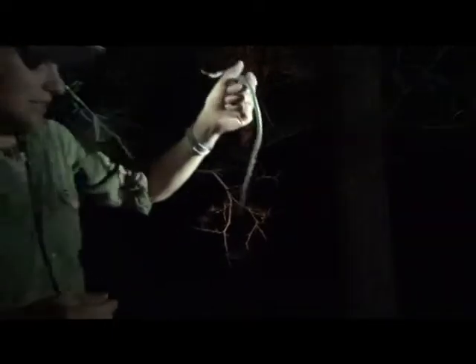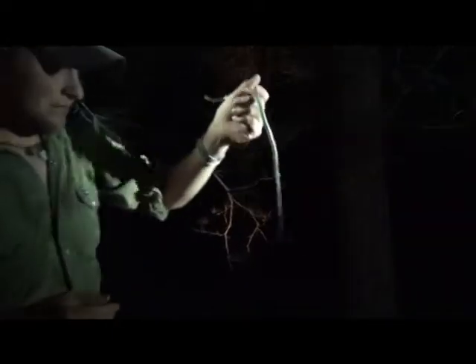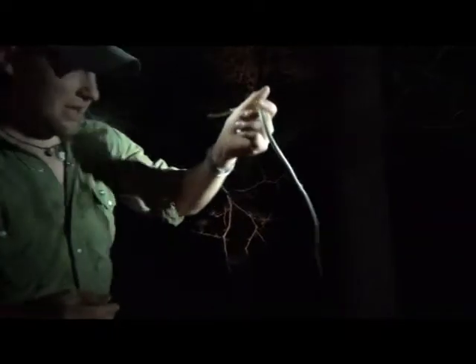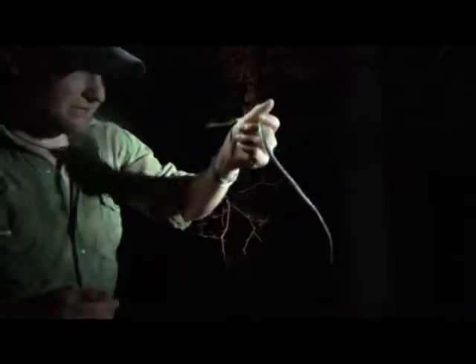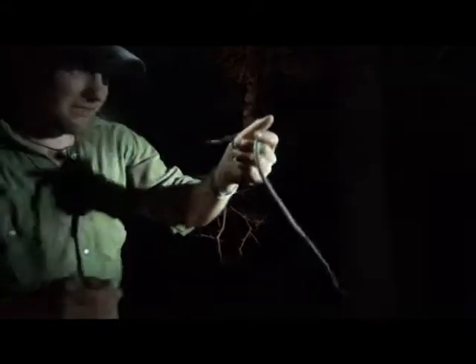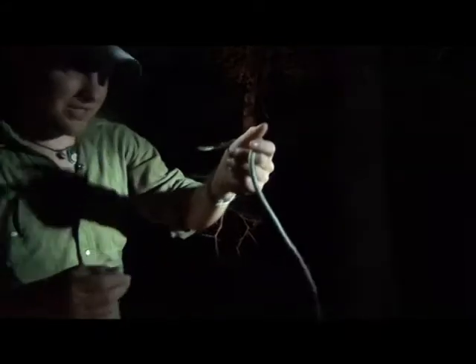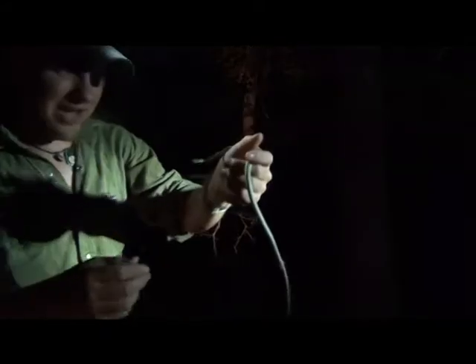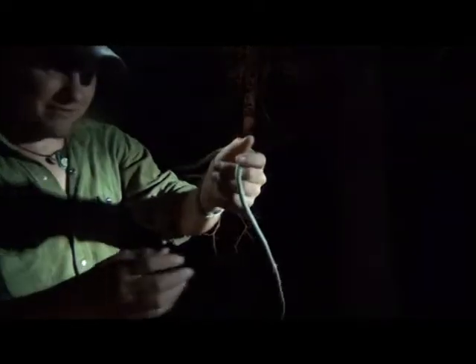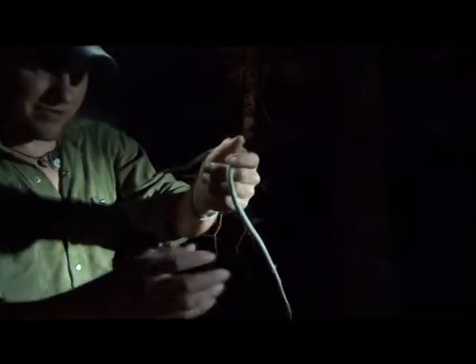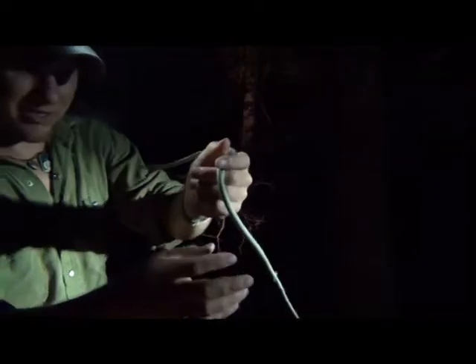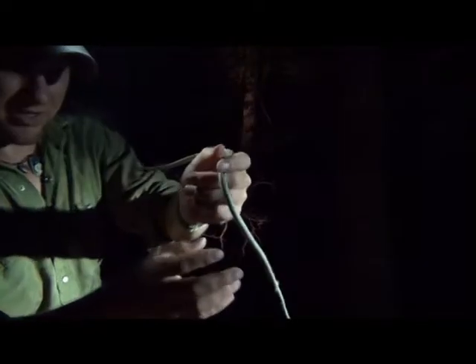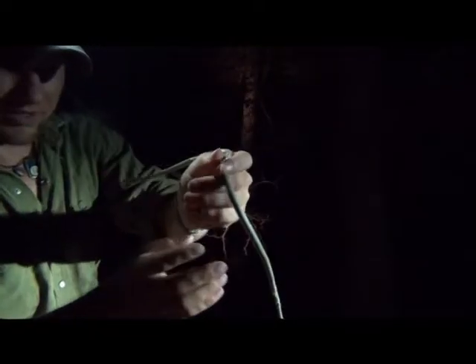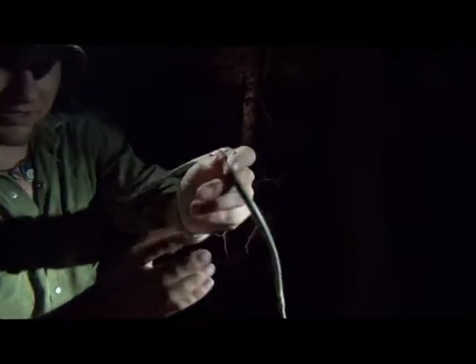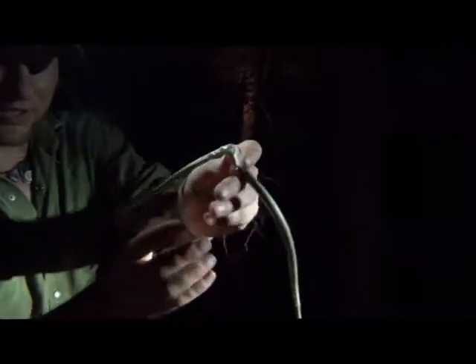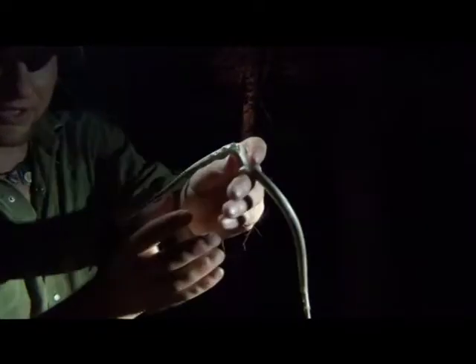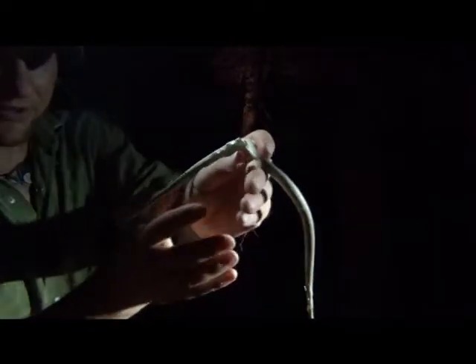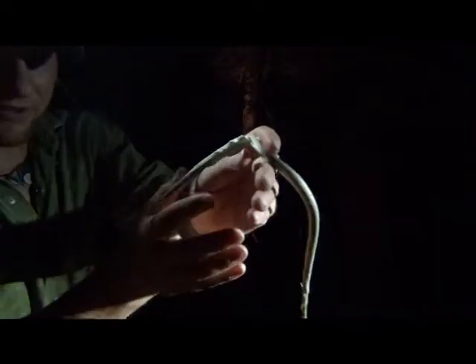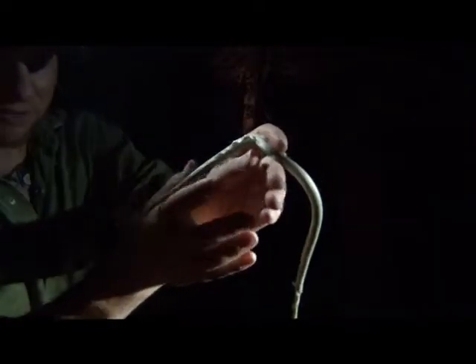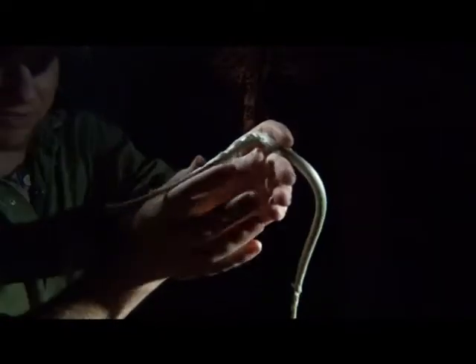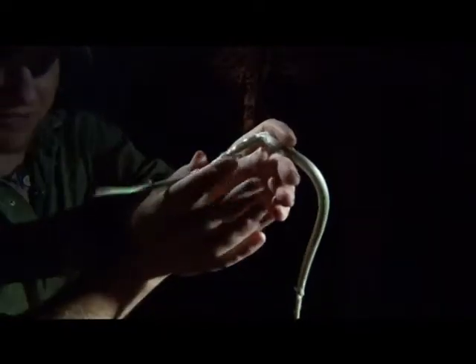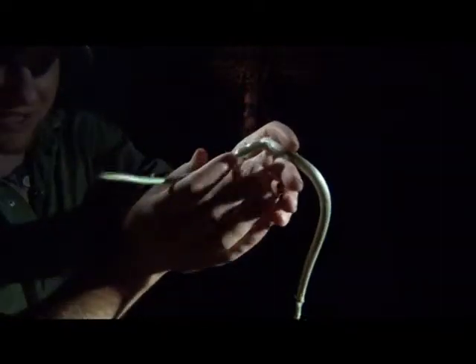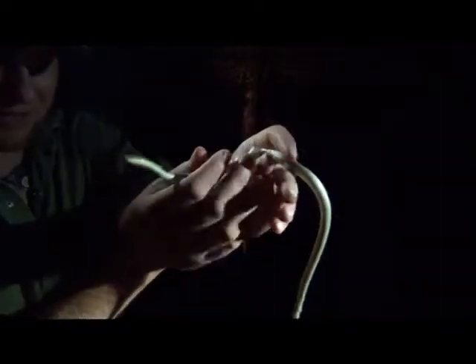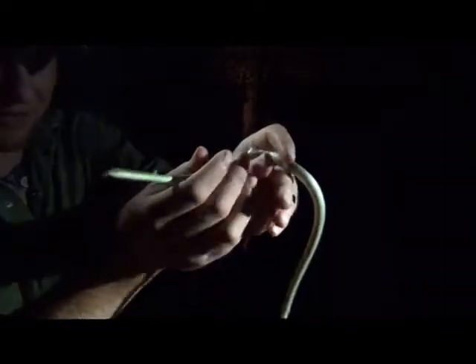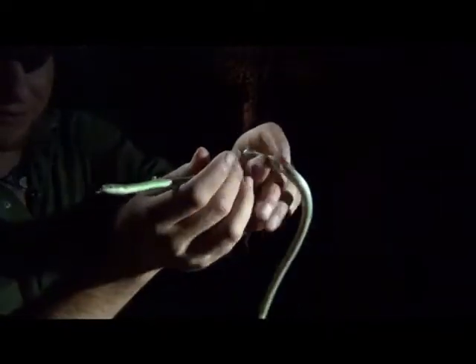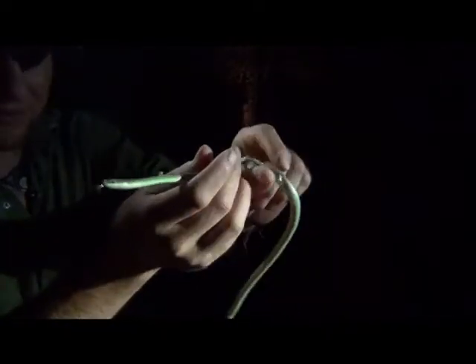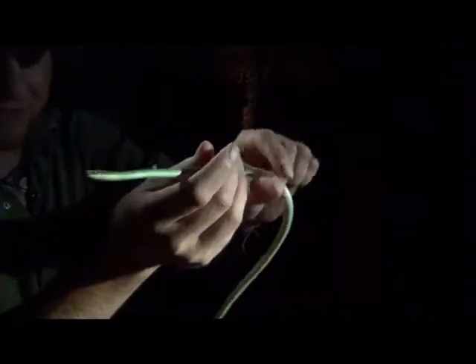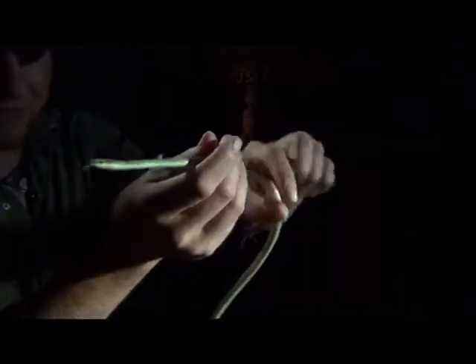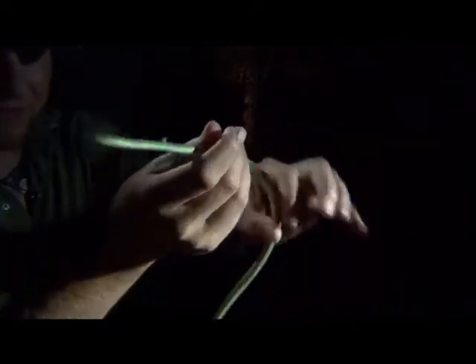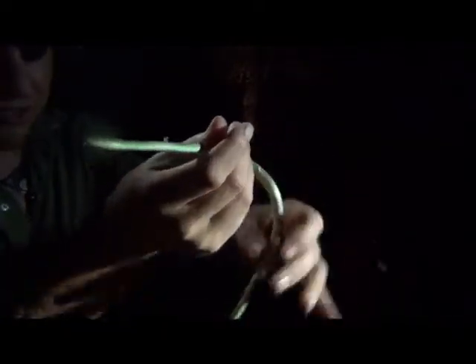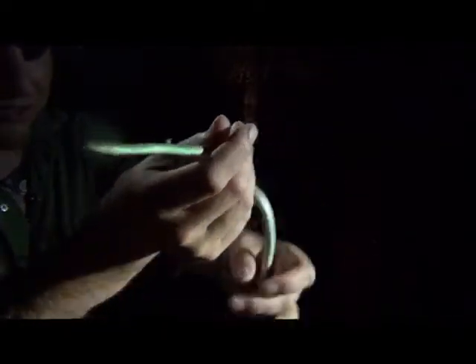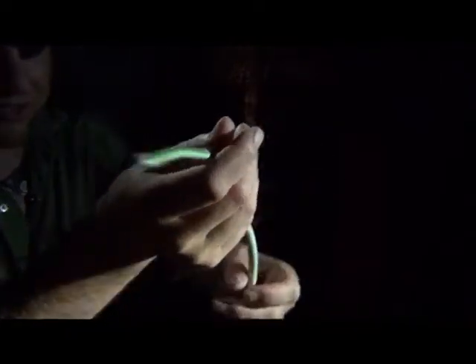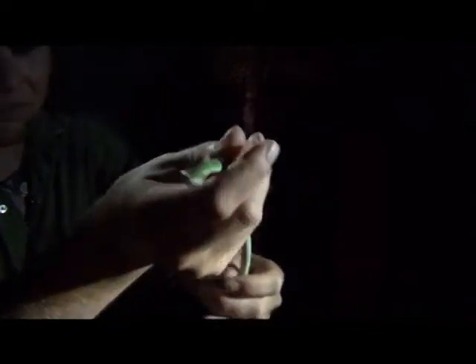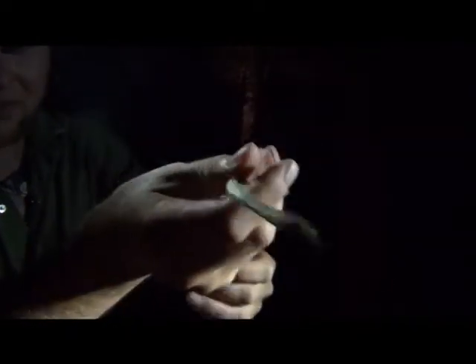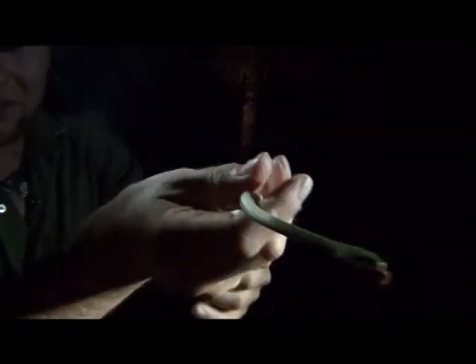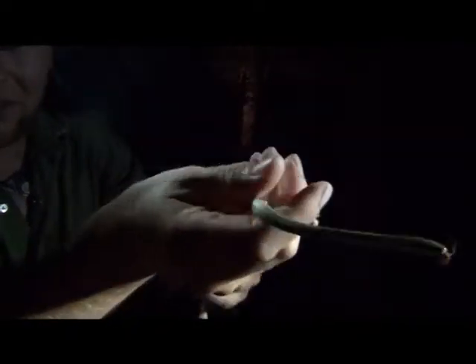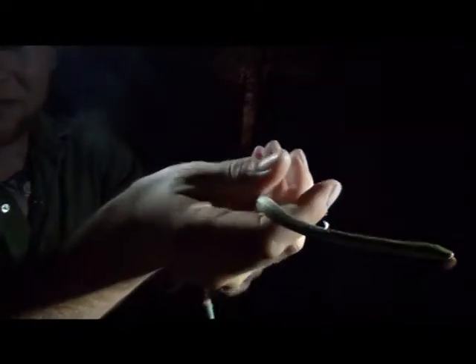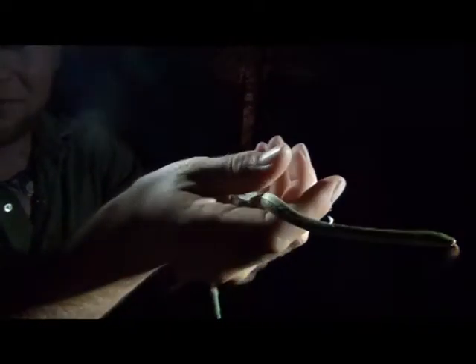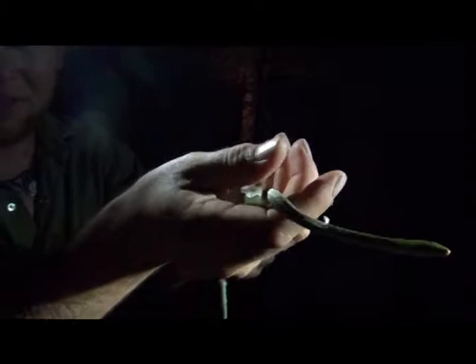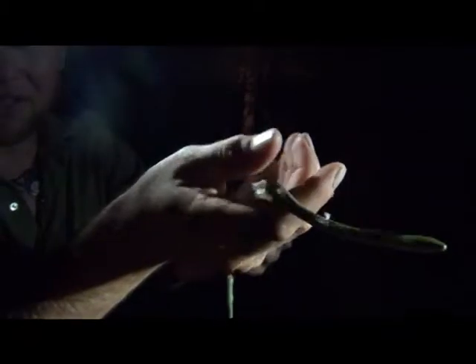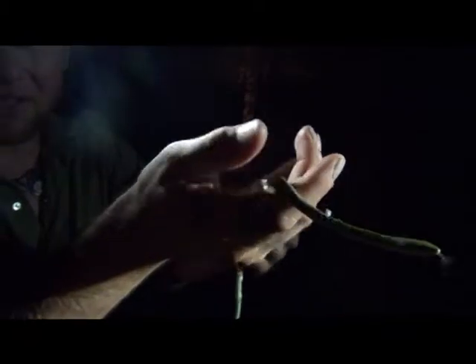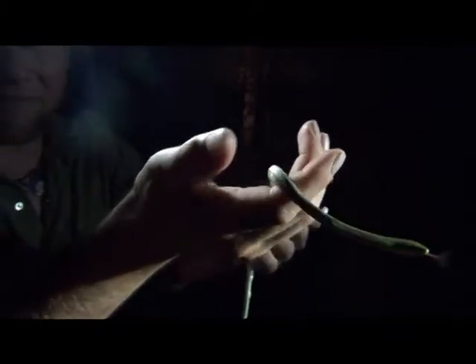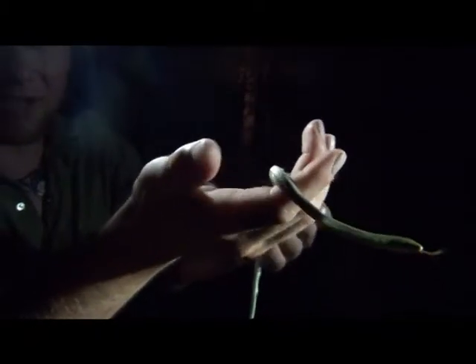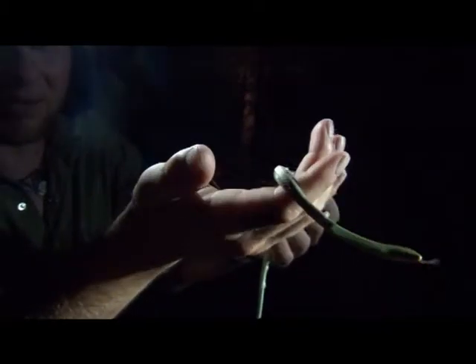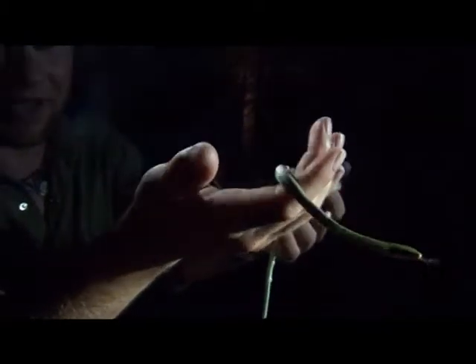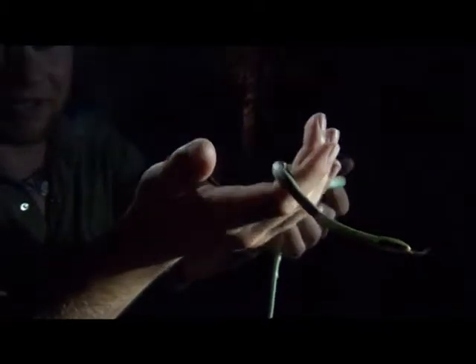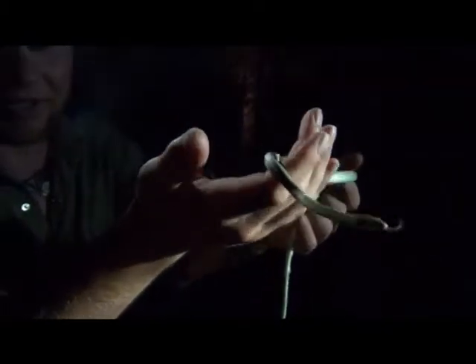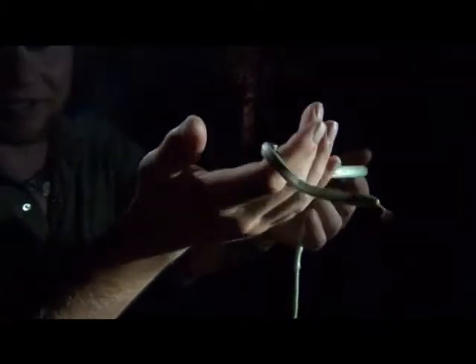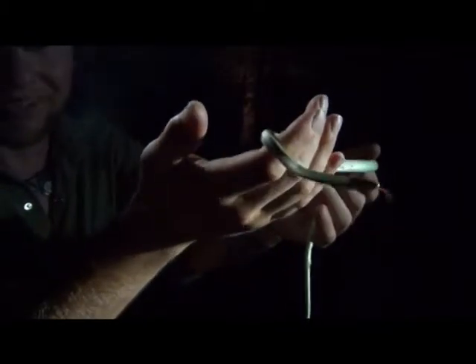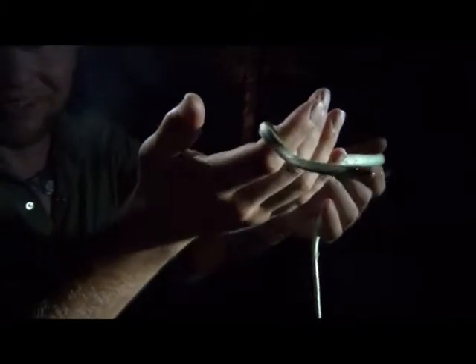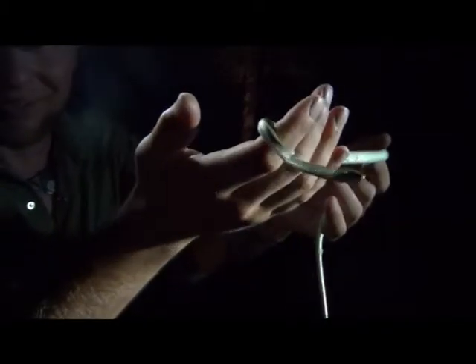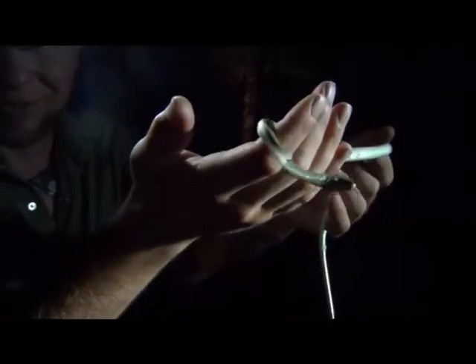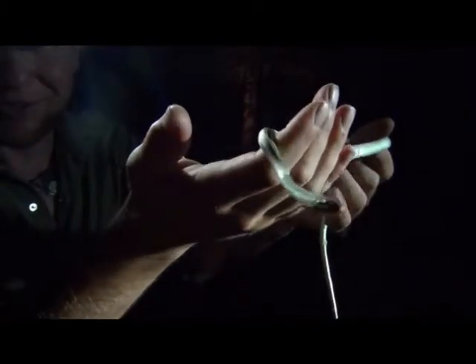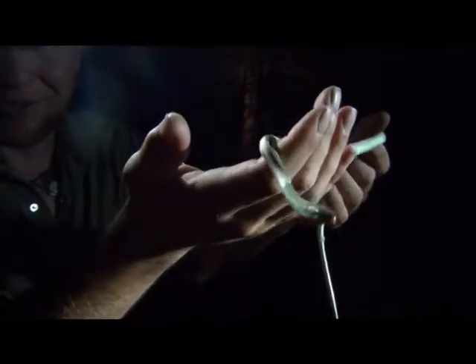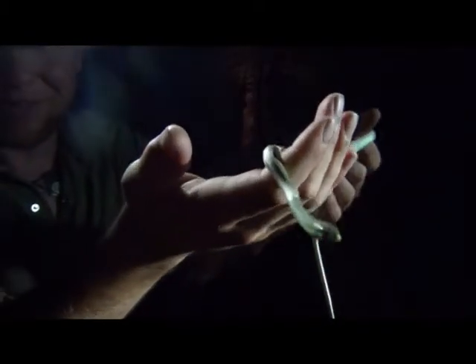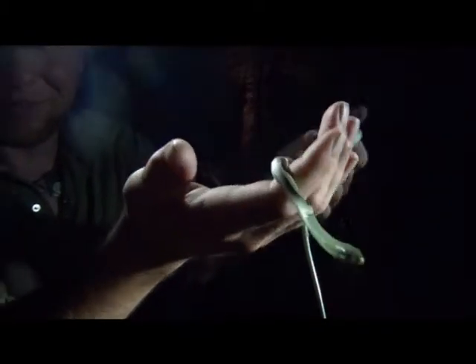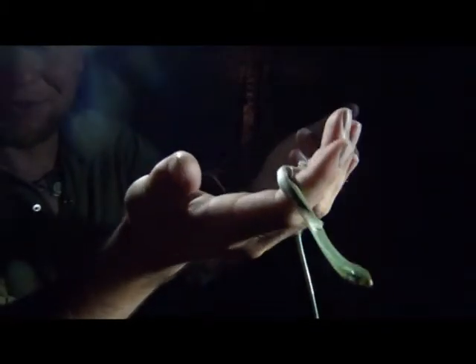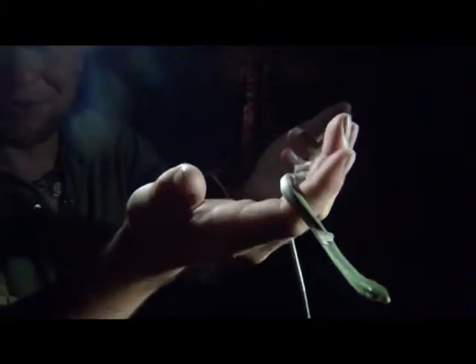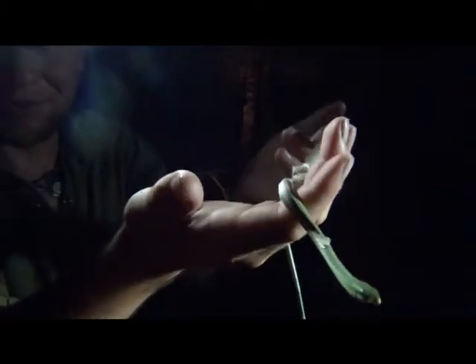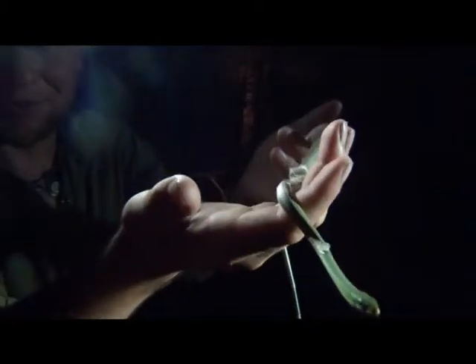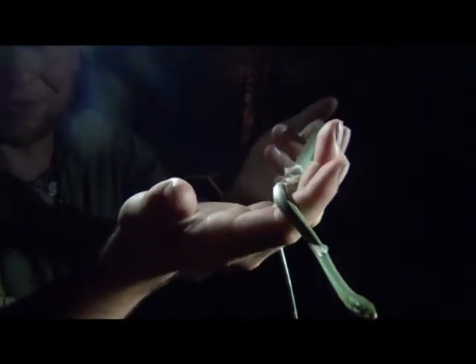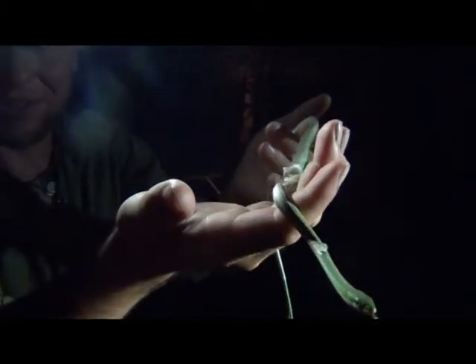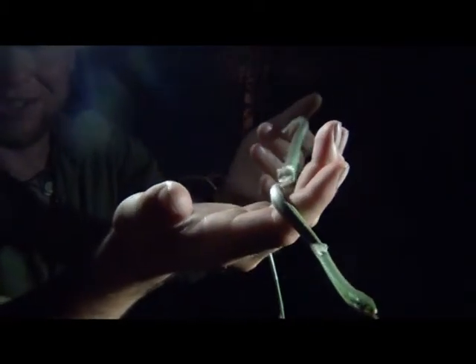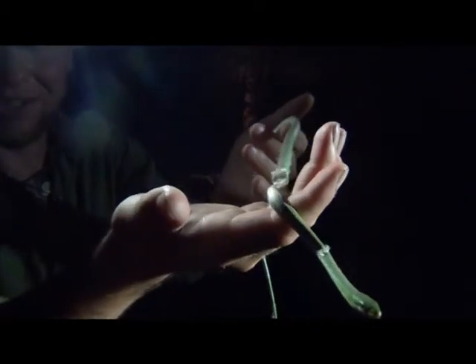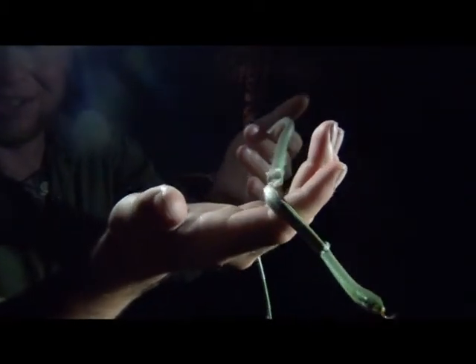About a foot and a half long. They grow to be about three foot long — that's about as big as I find them out here. But look at that beautiful green color.